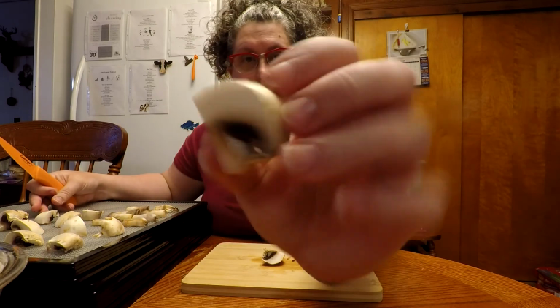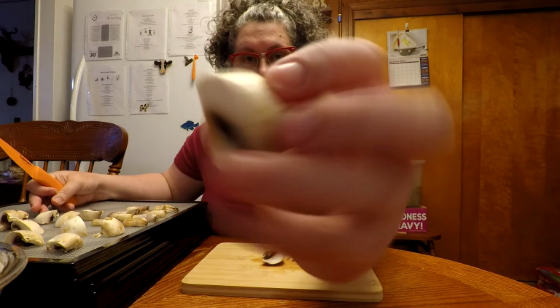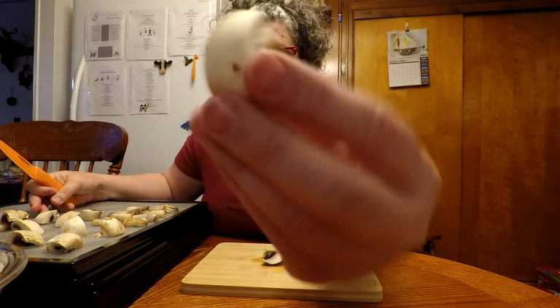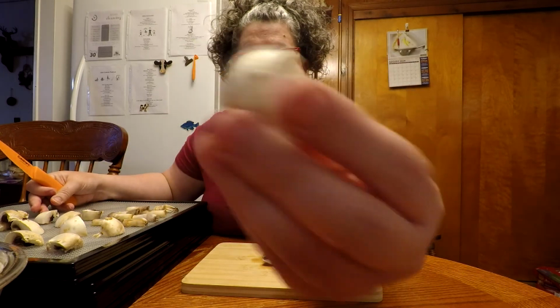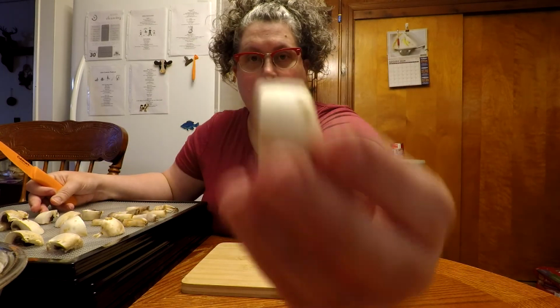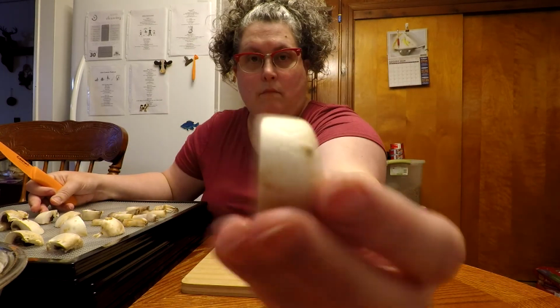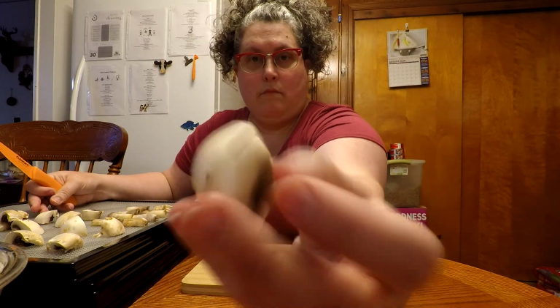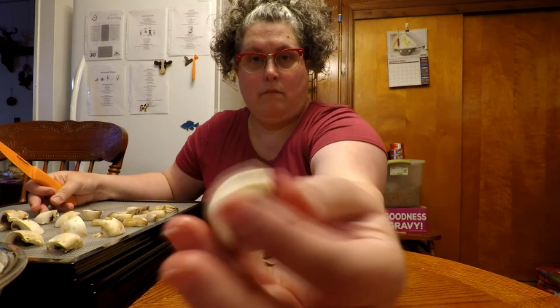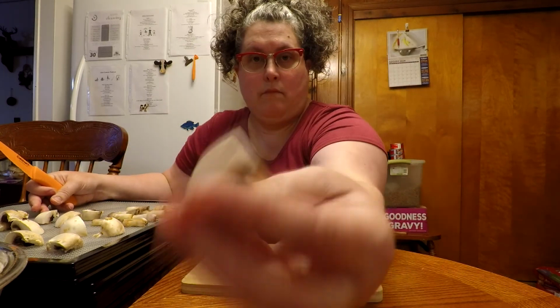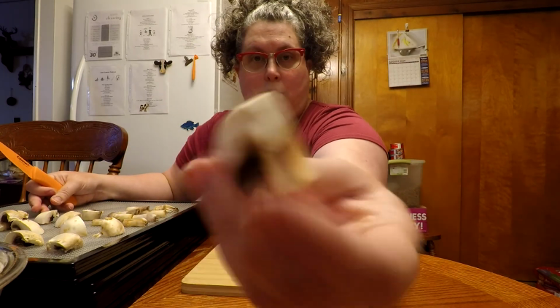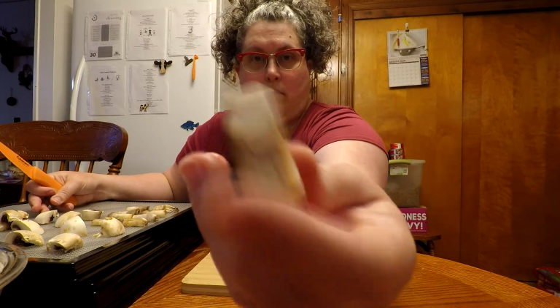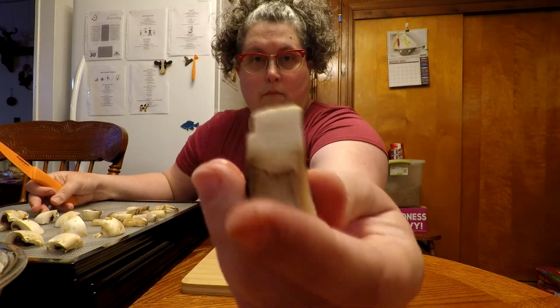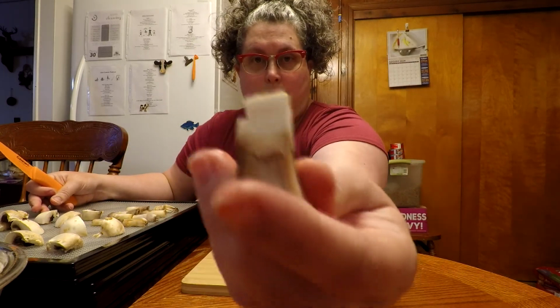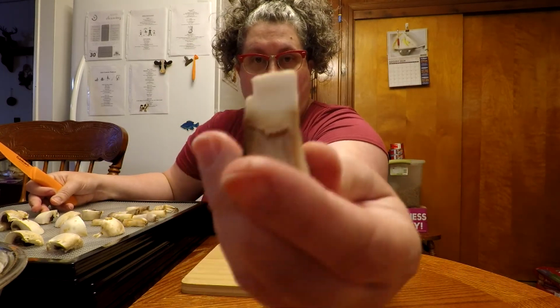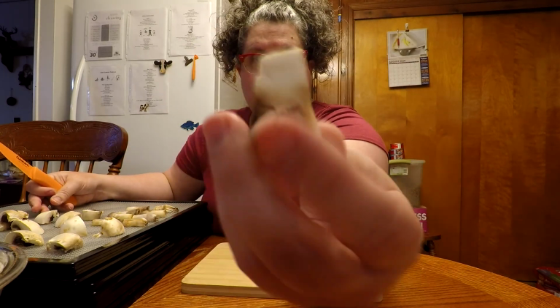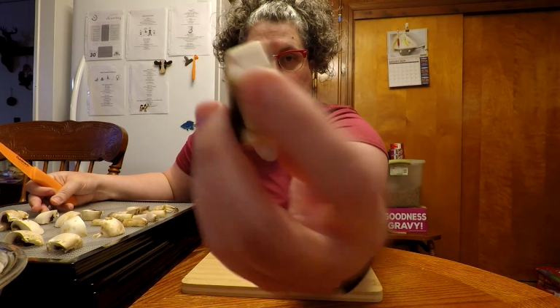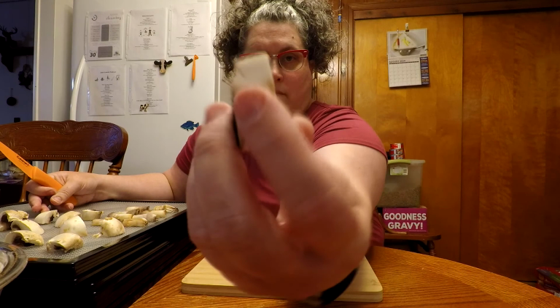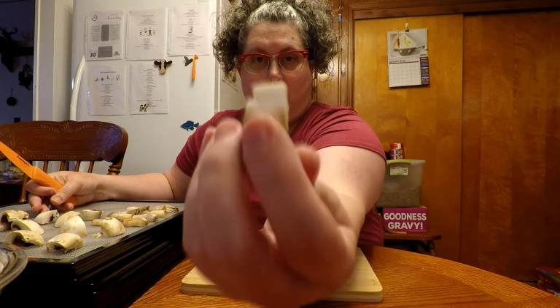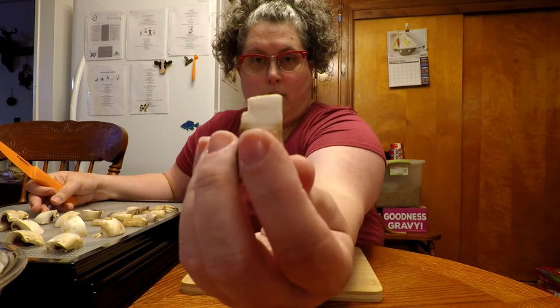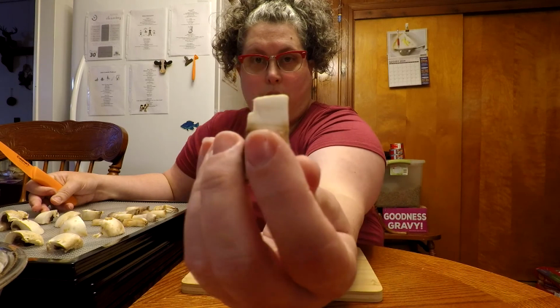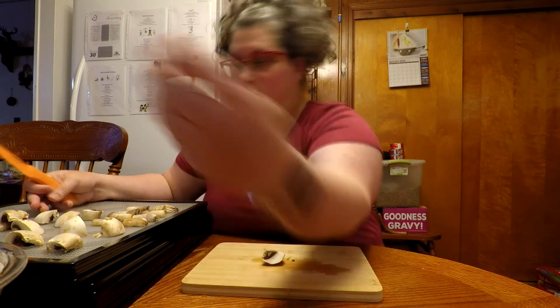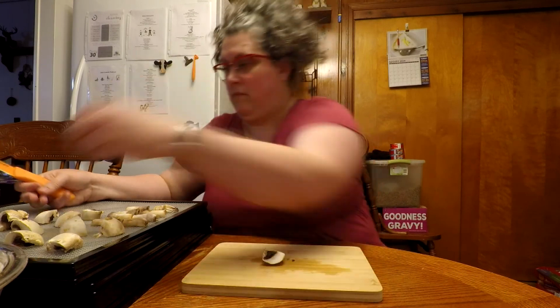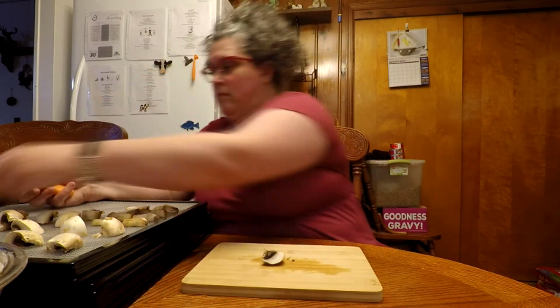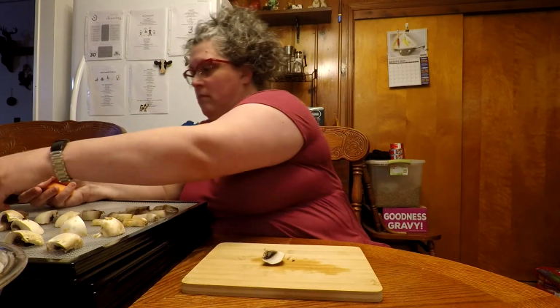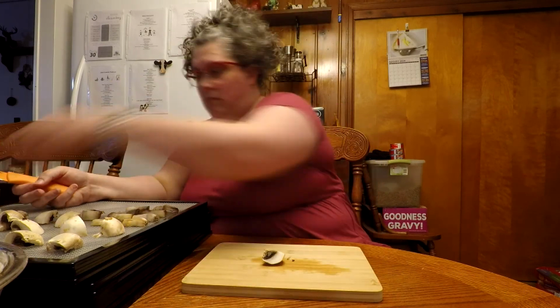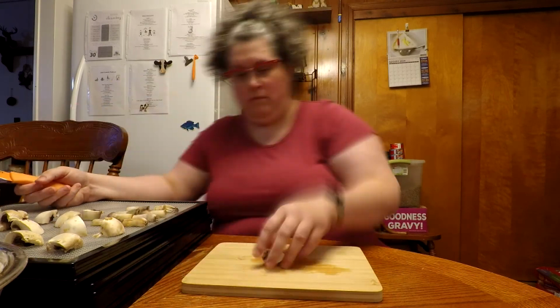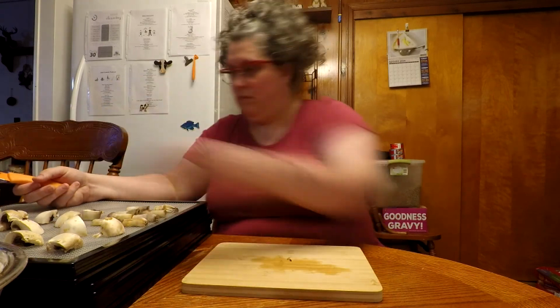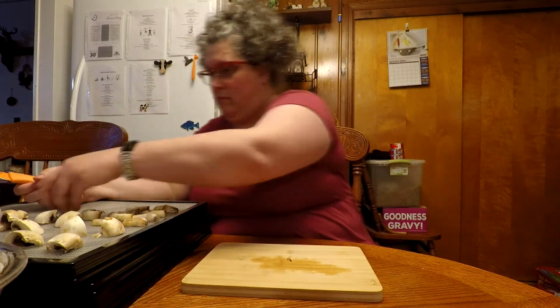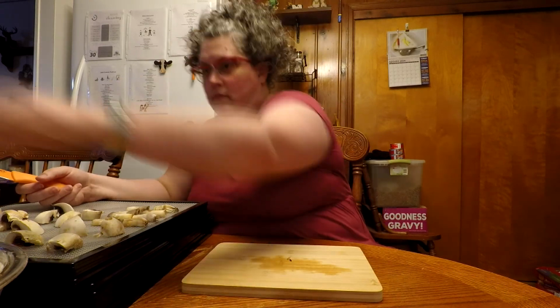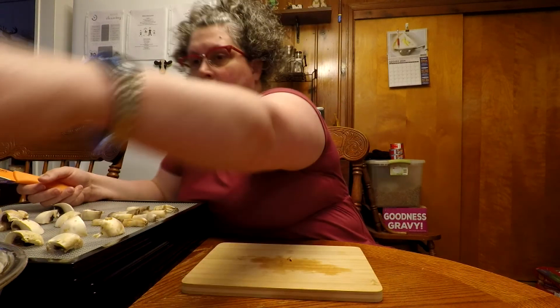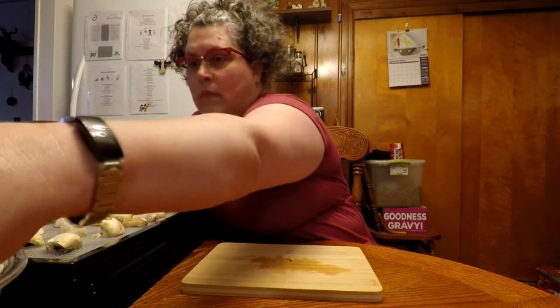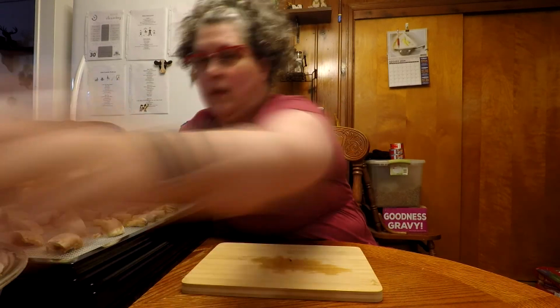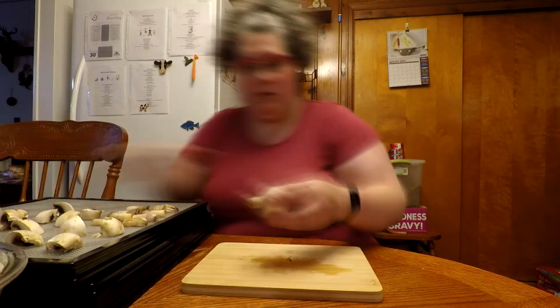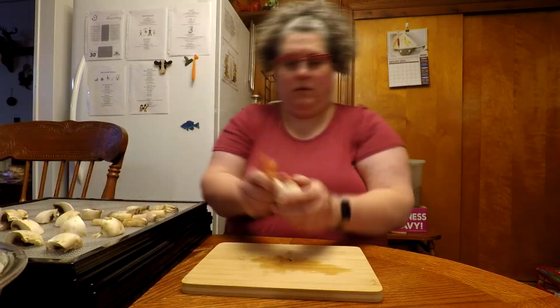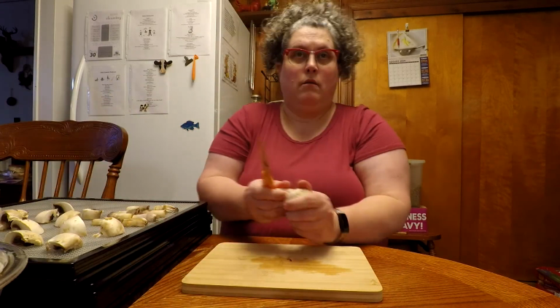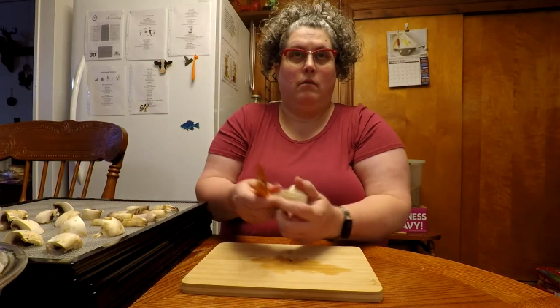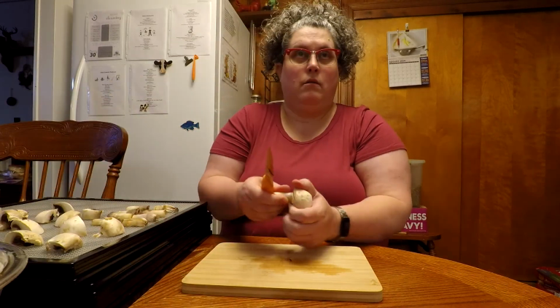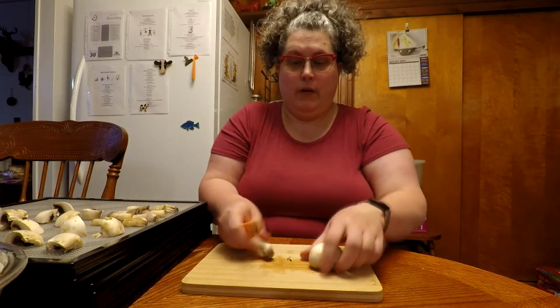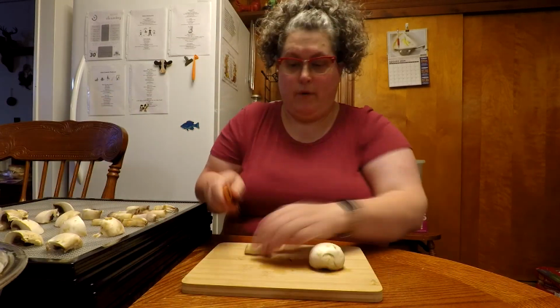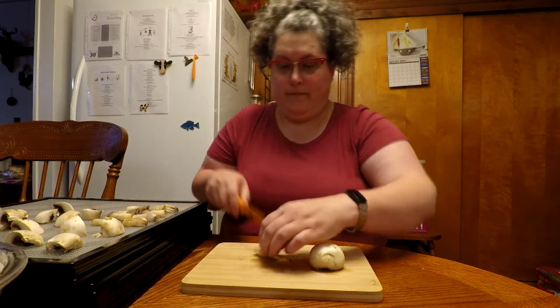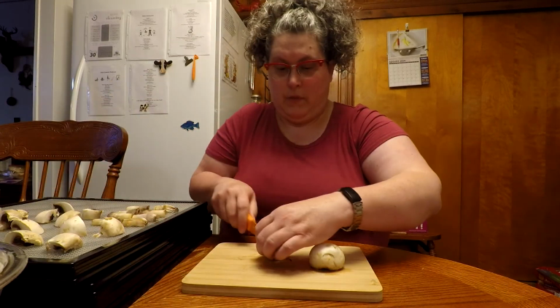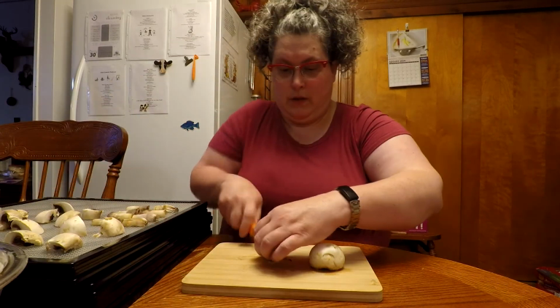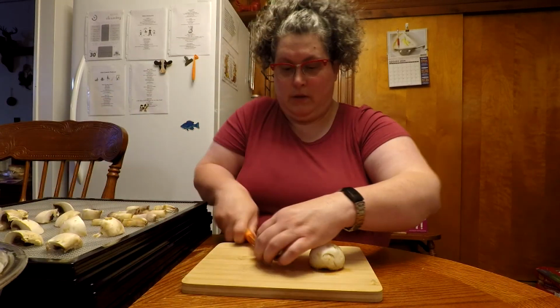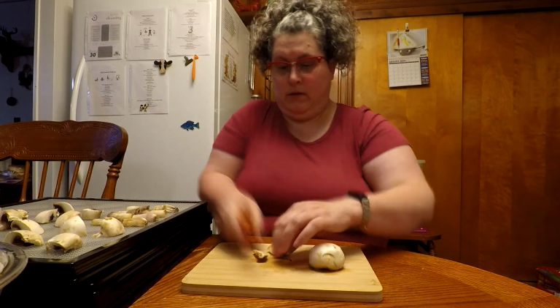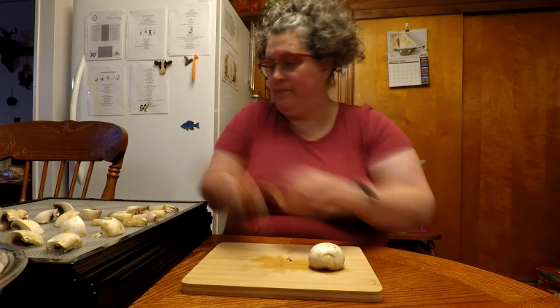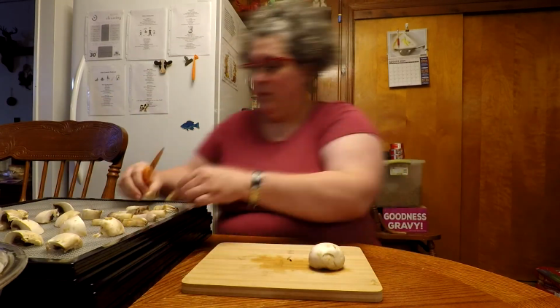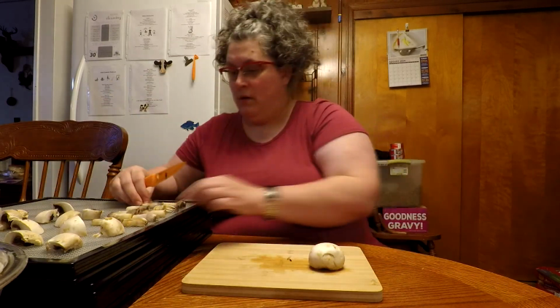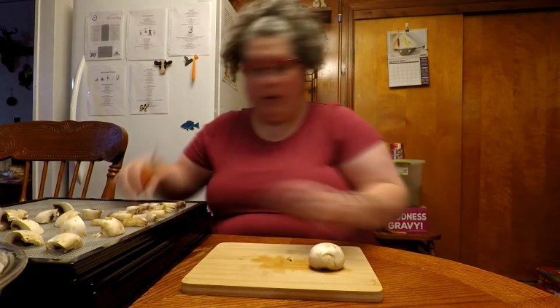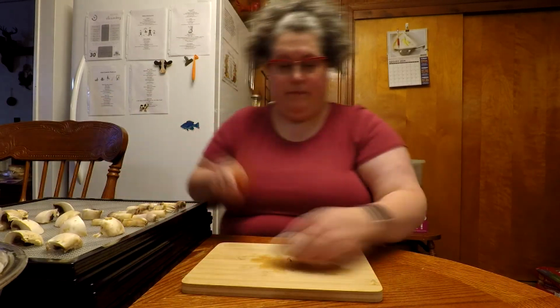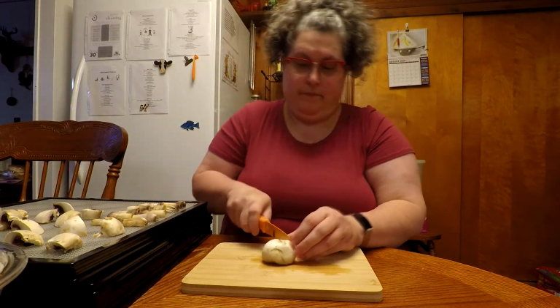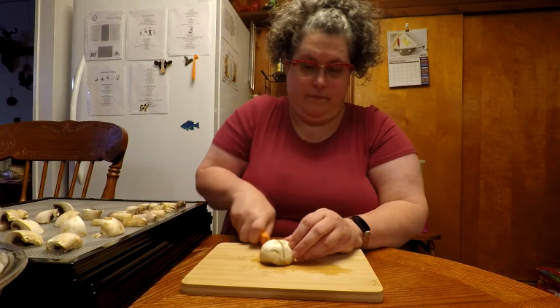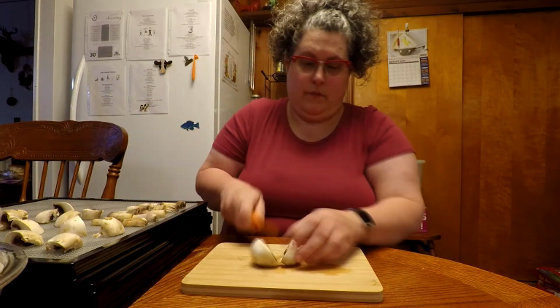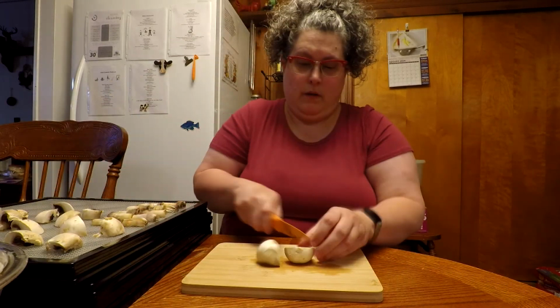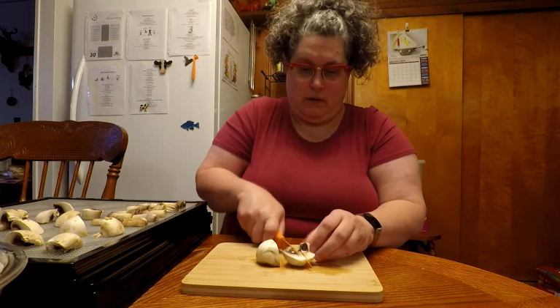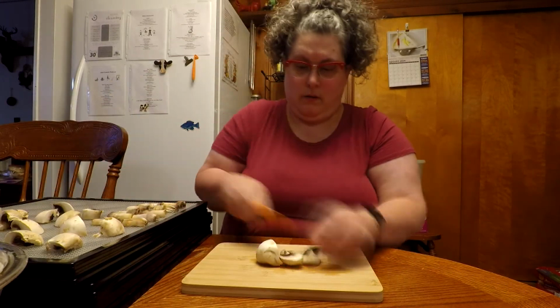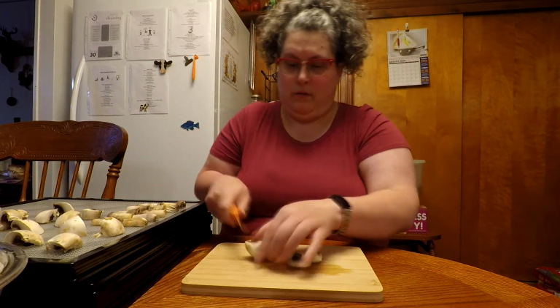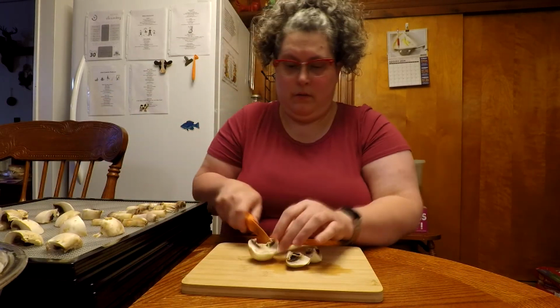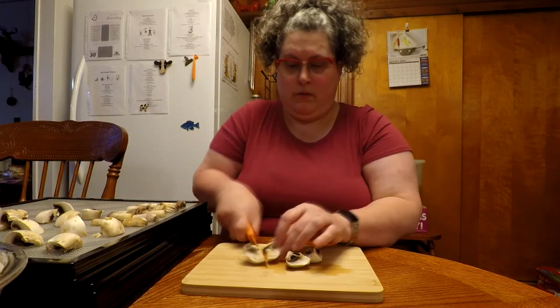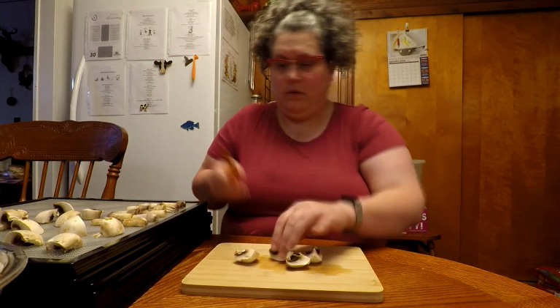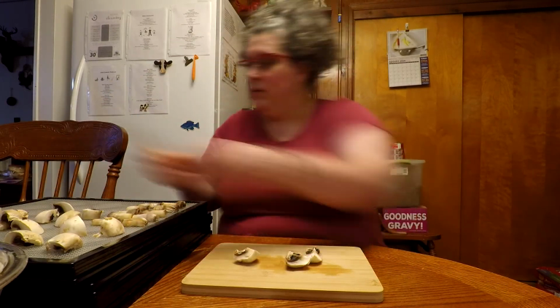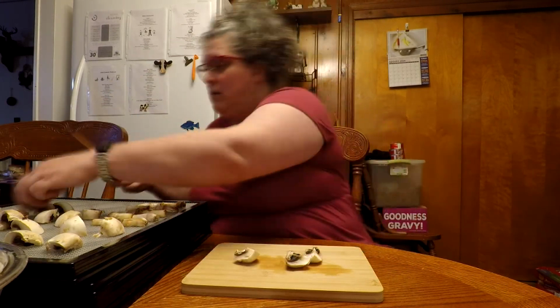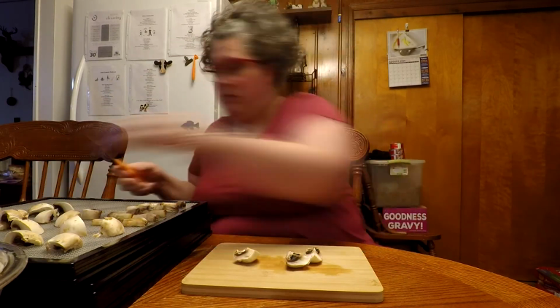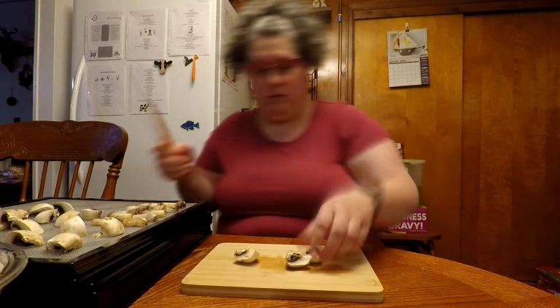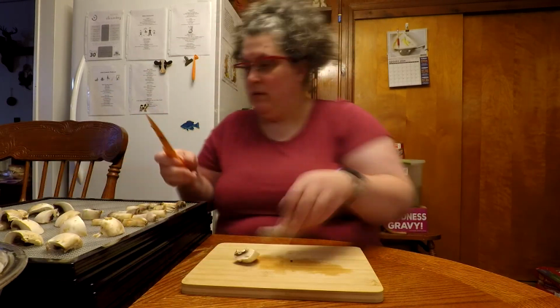Here I was showing you that I cut them about a finger width, but it didn't work out so great on camera — hopefully you could see.